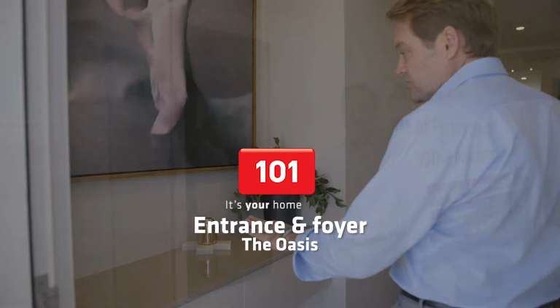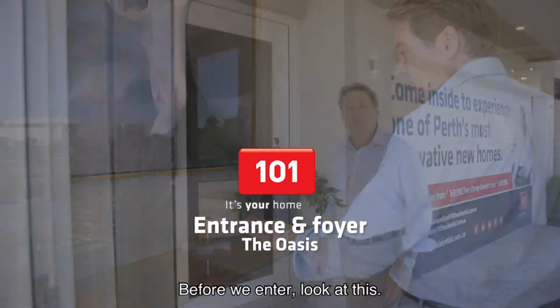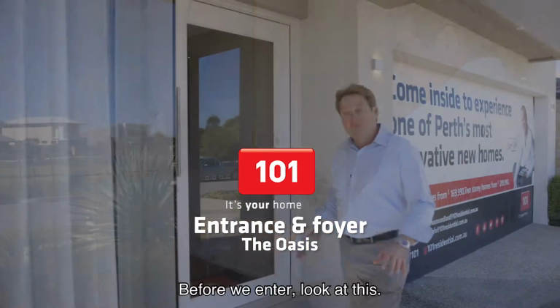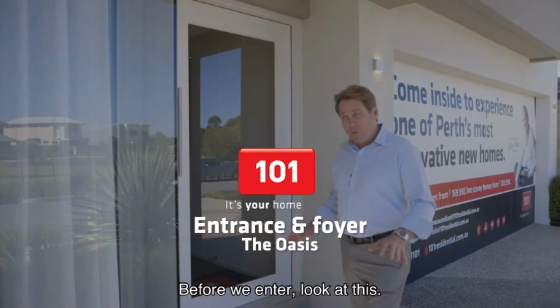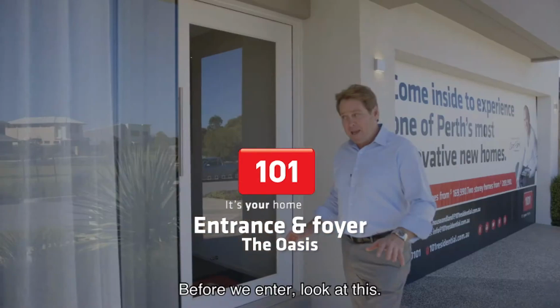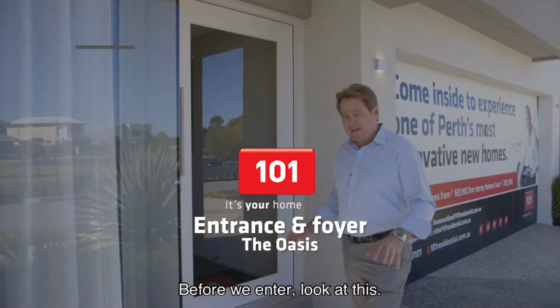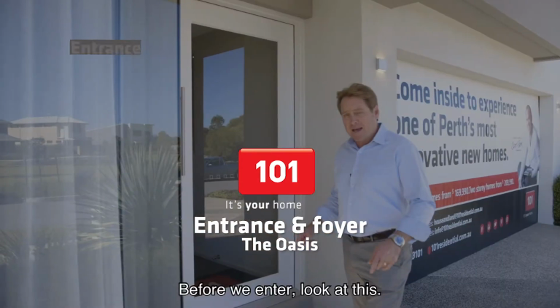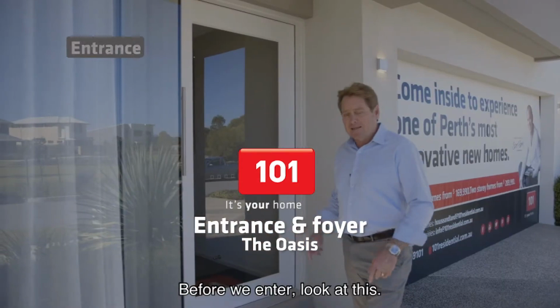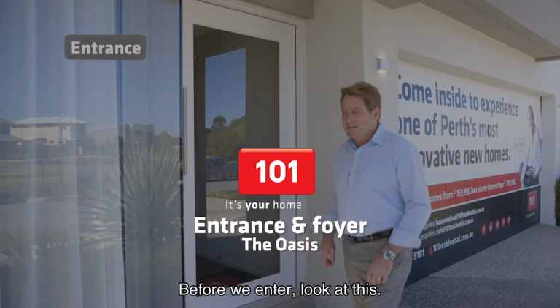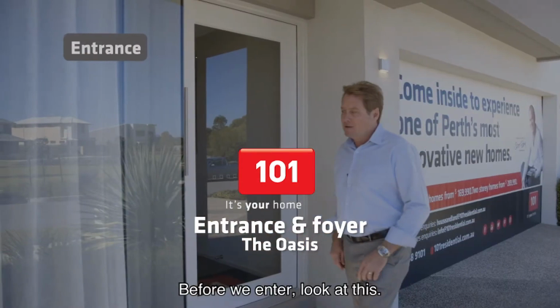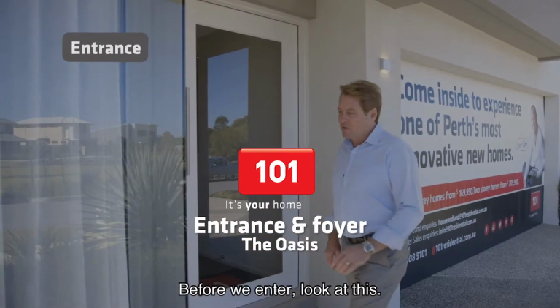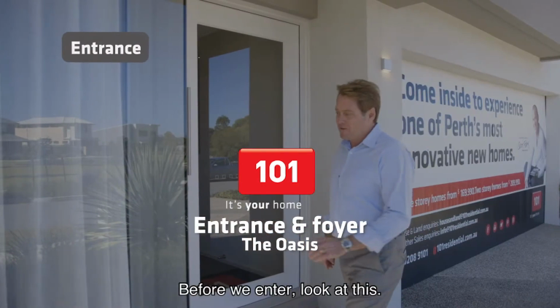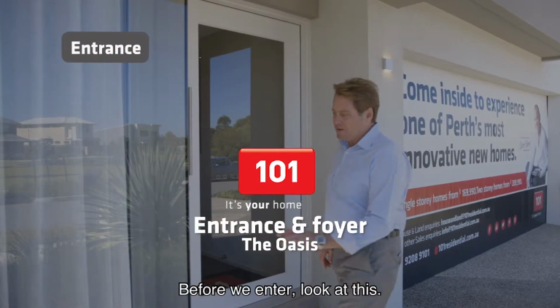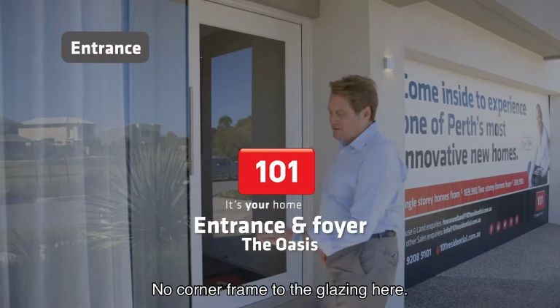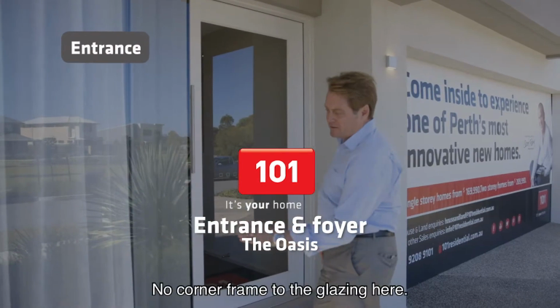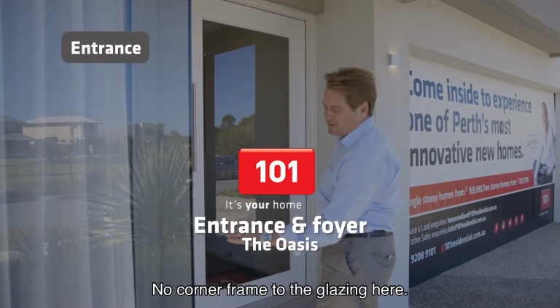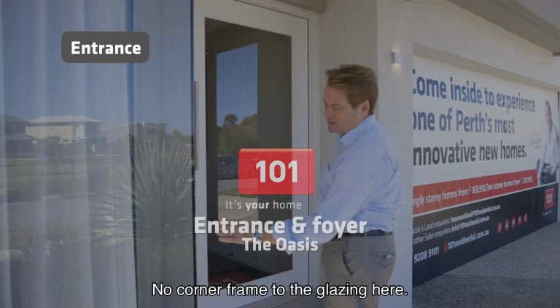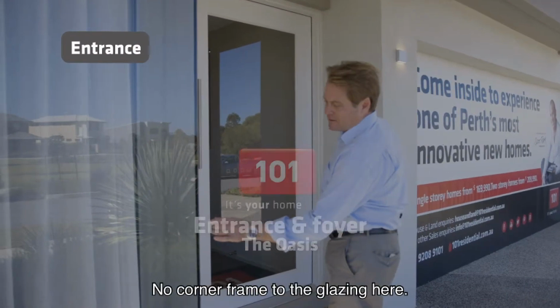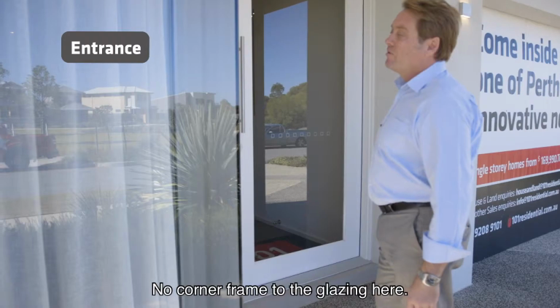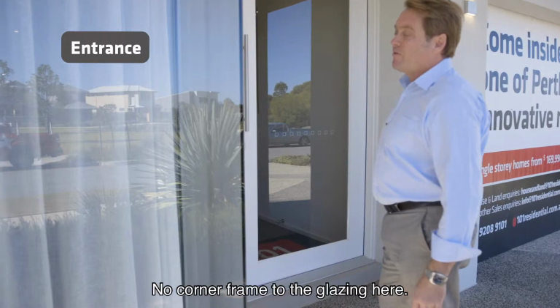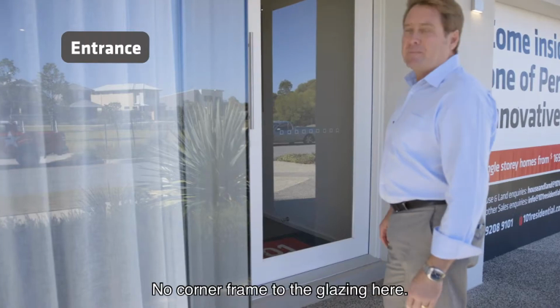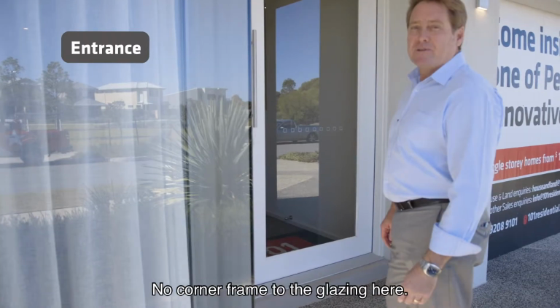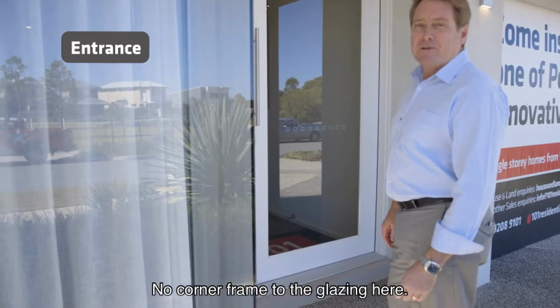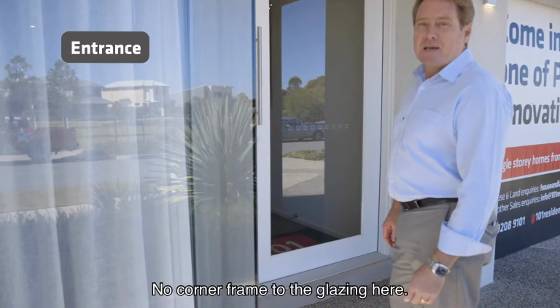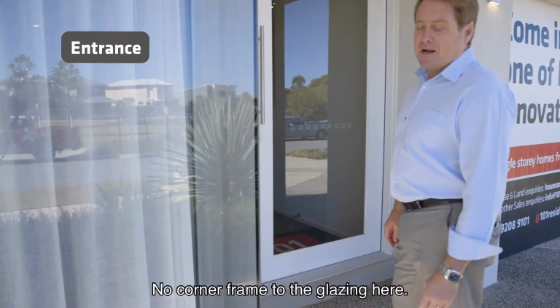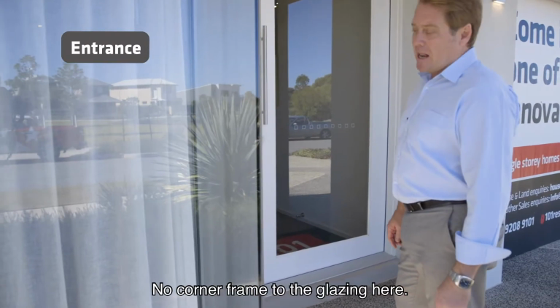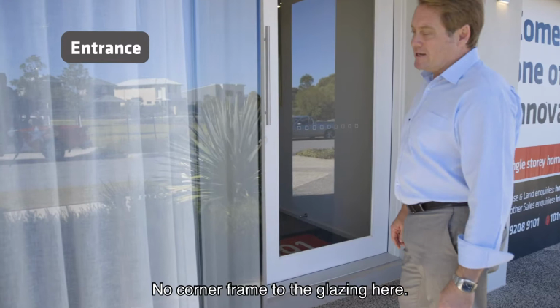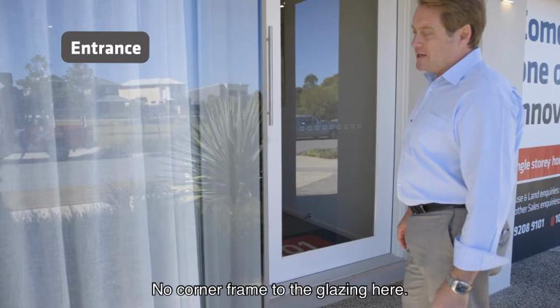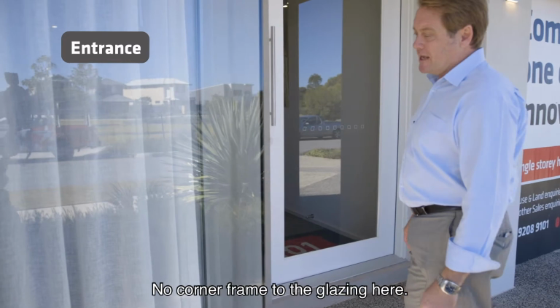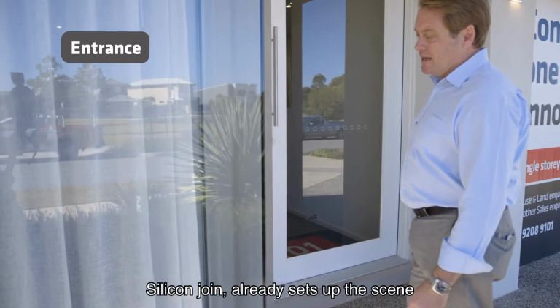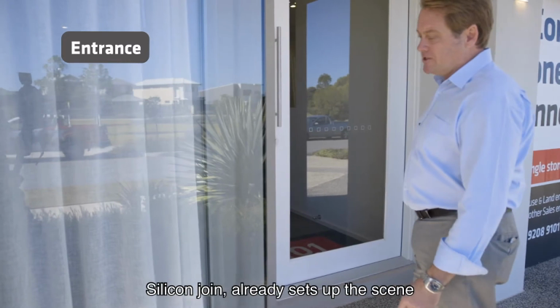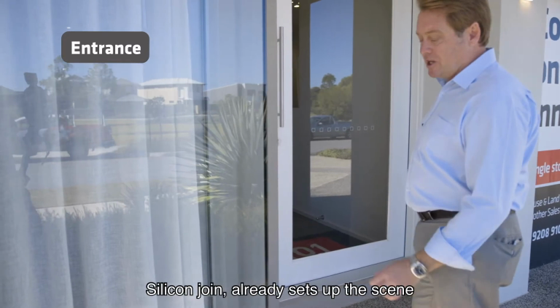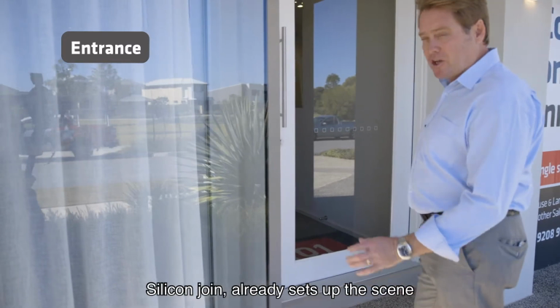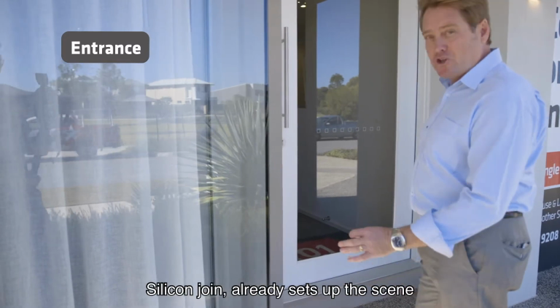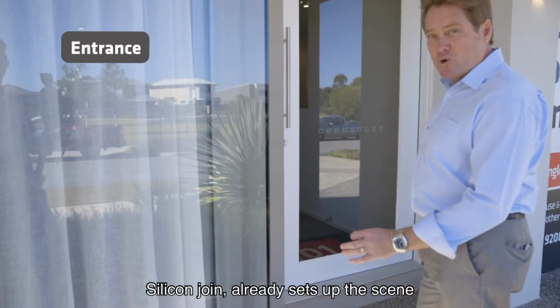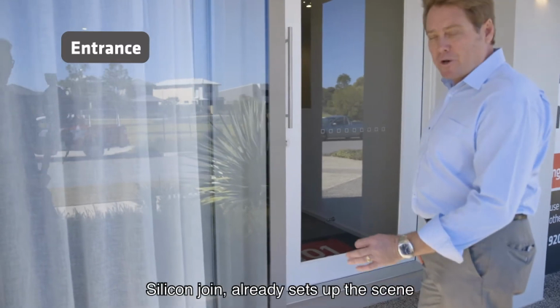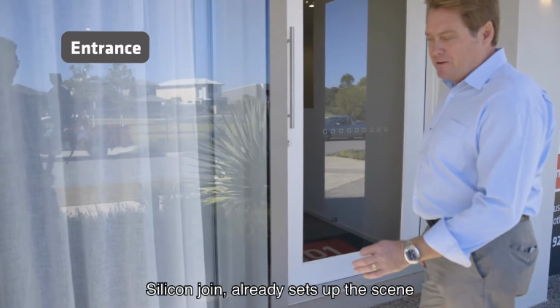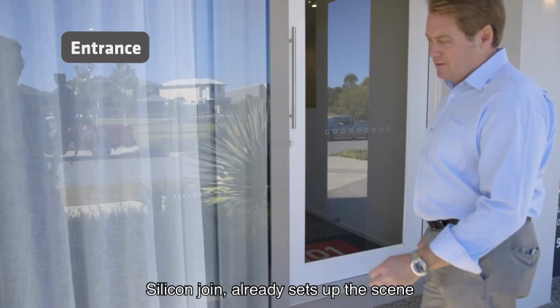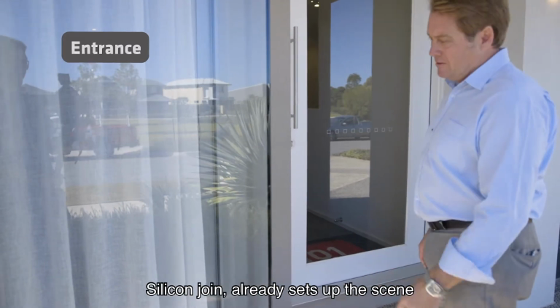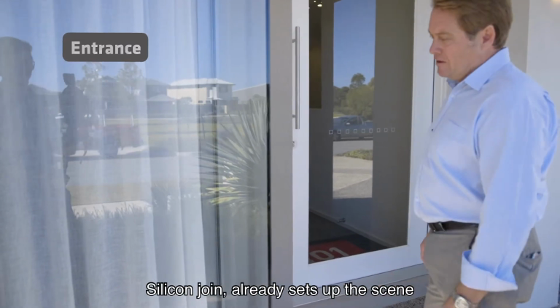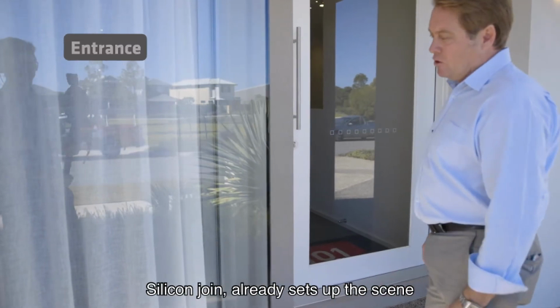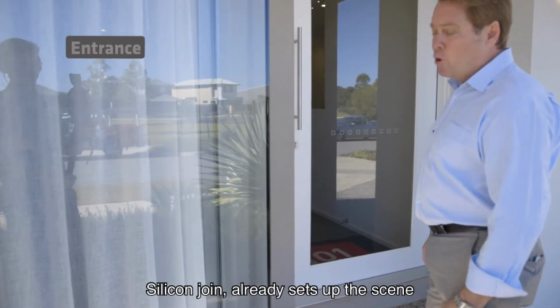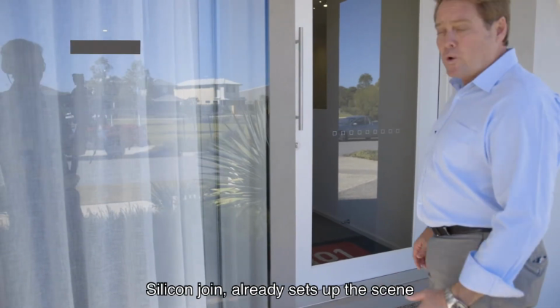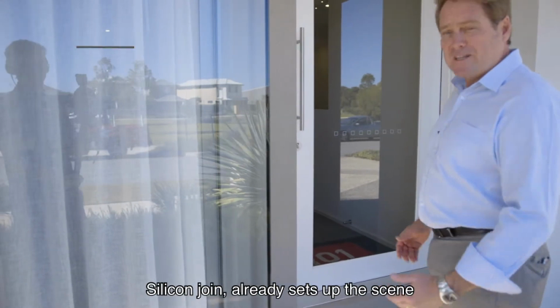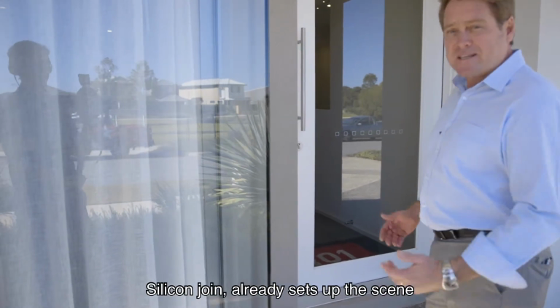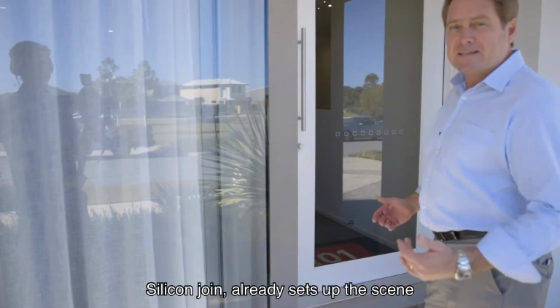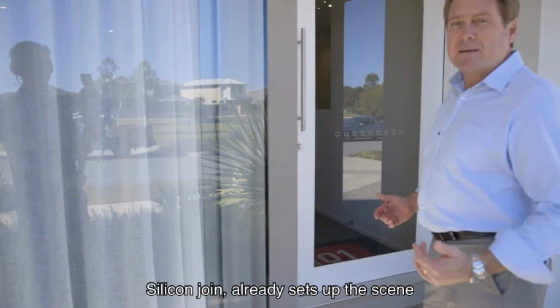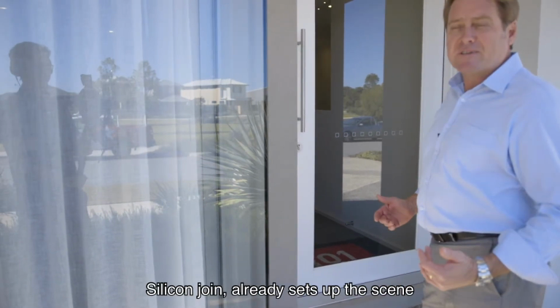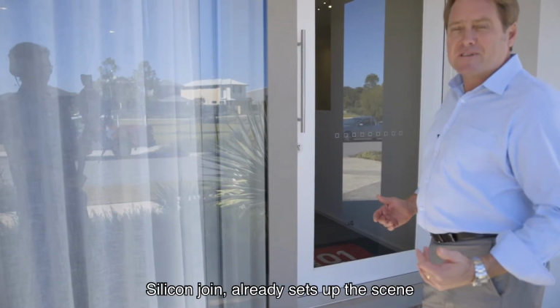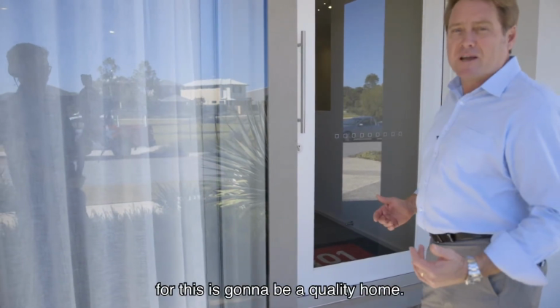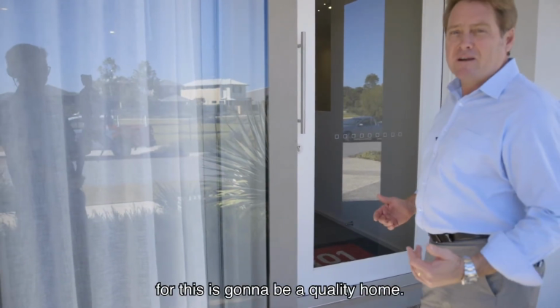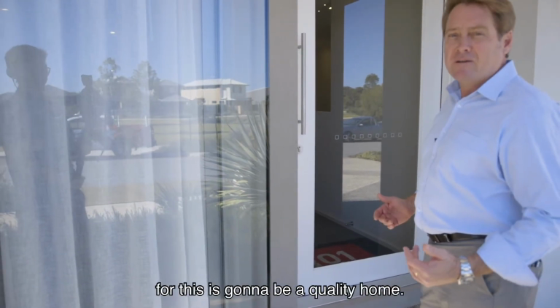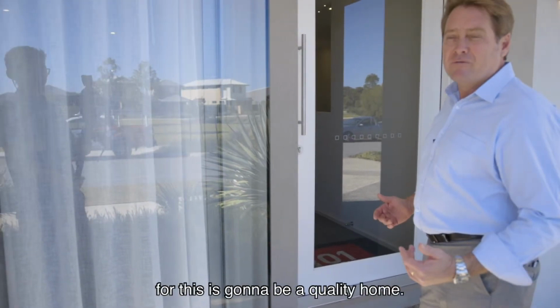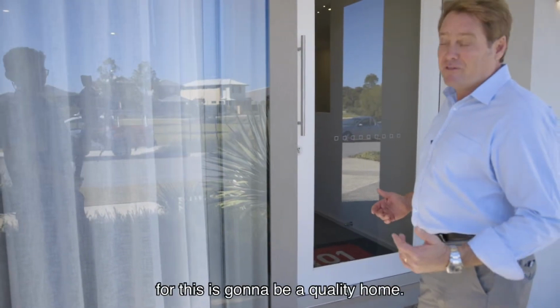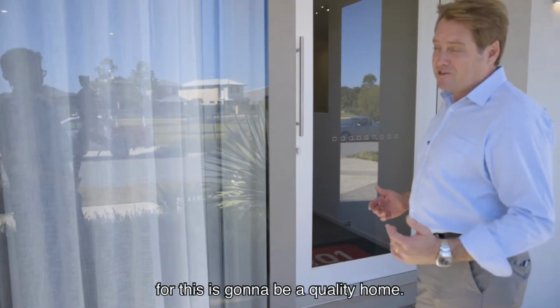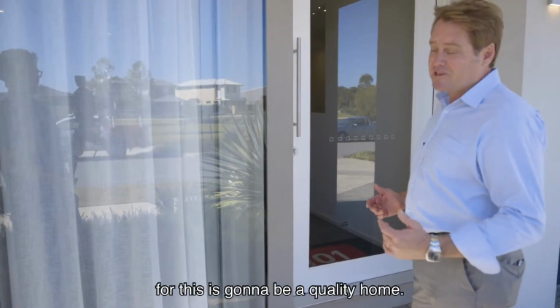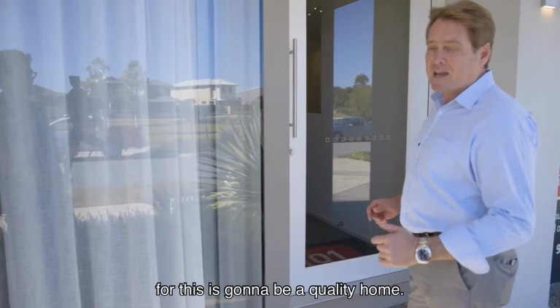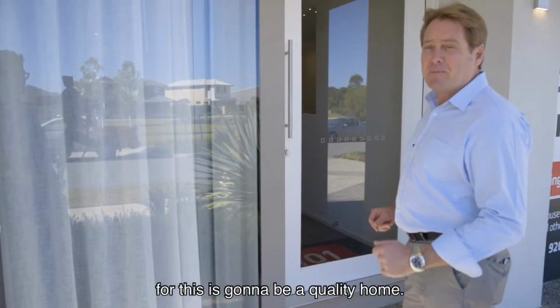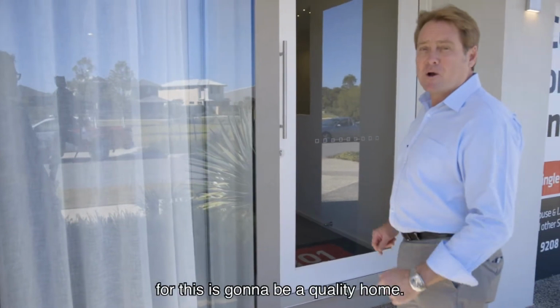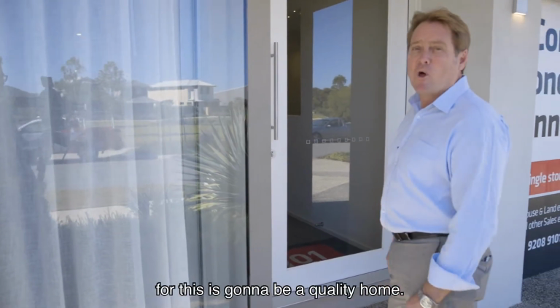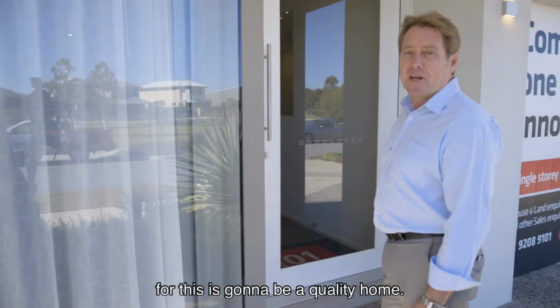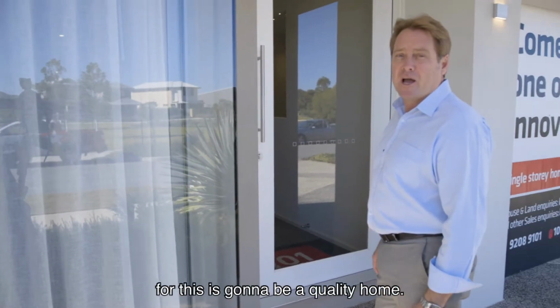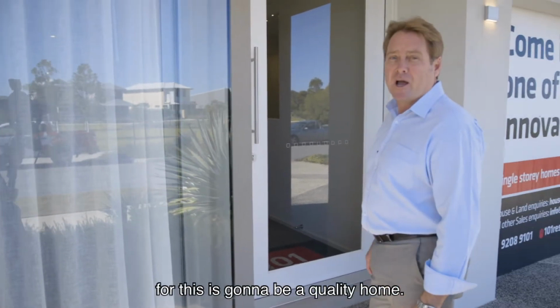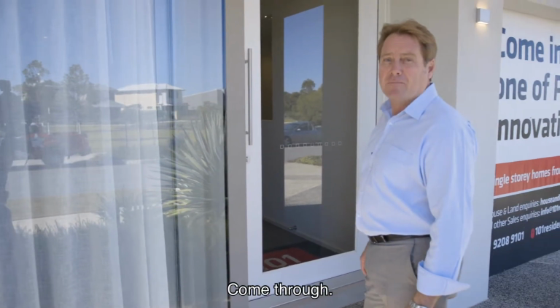Before we enter, look at this — no corner frame to the glazing here, silicone join. Already sets up the scene, but this is going to be a quality home.